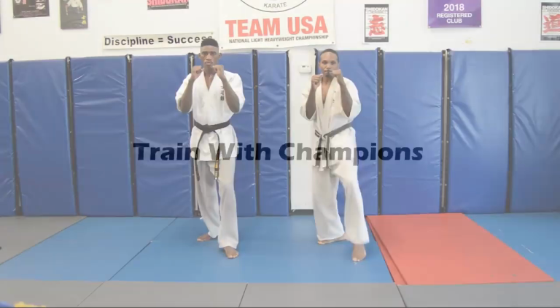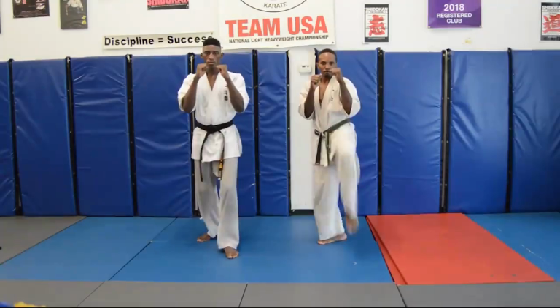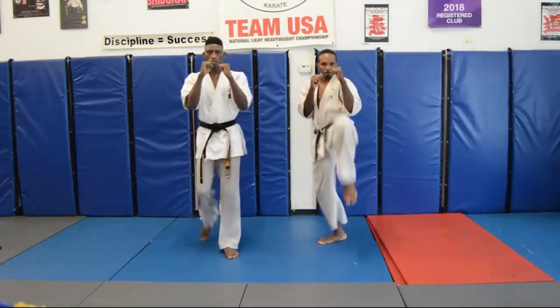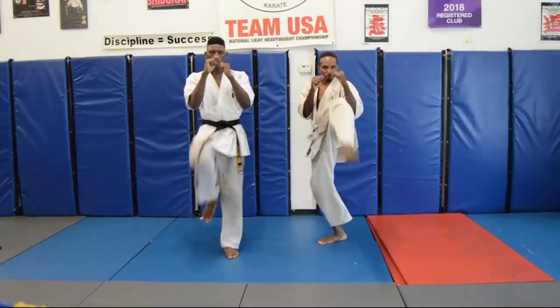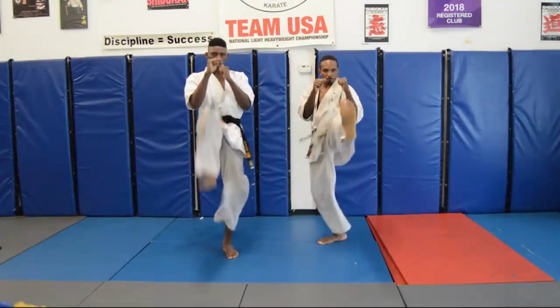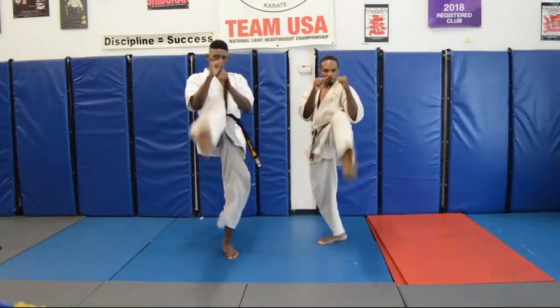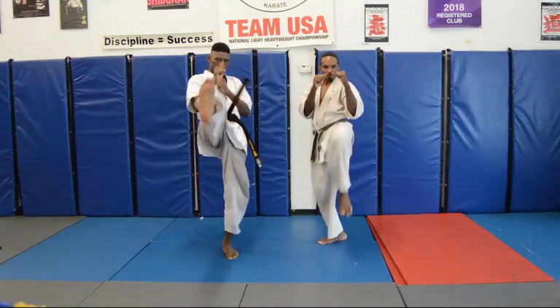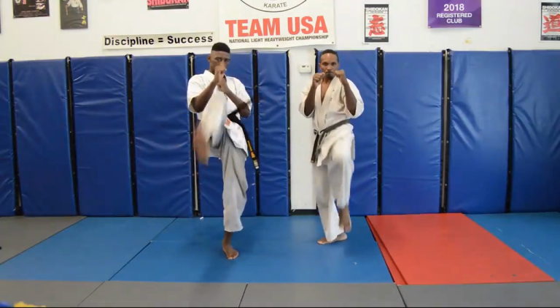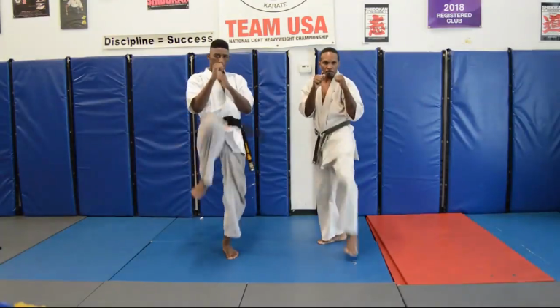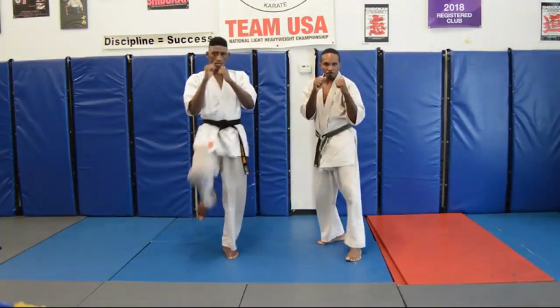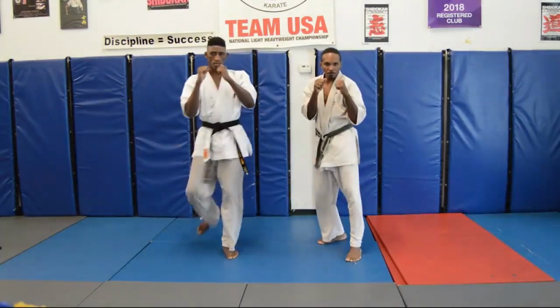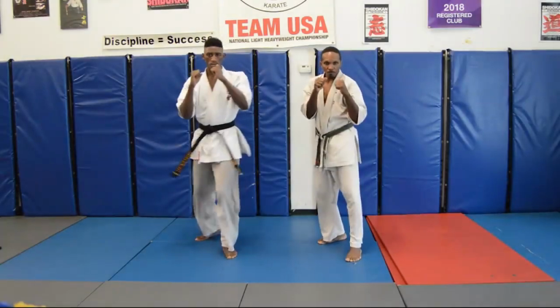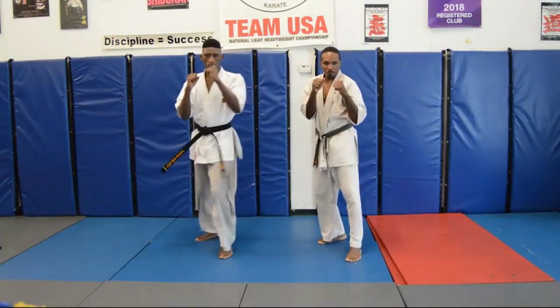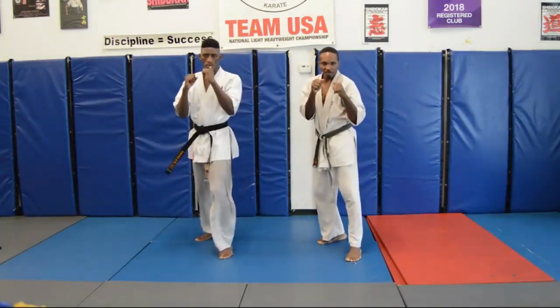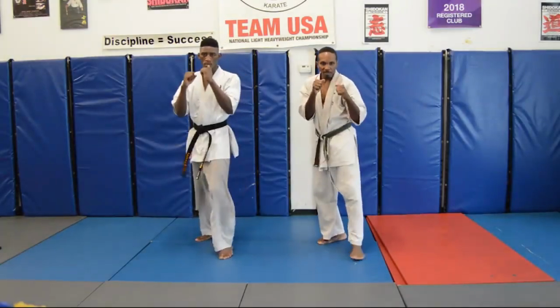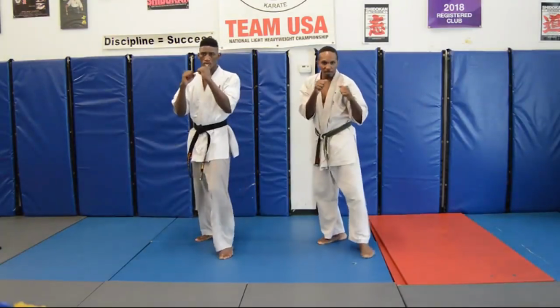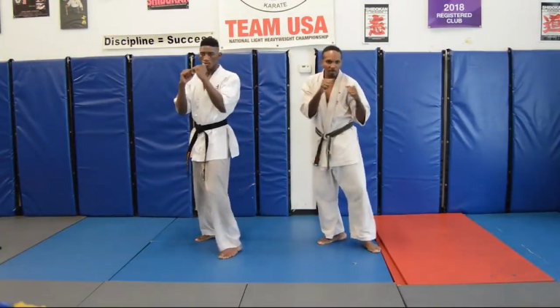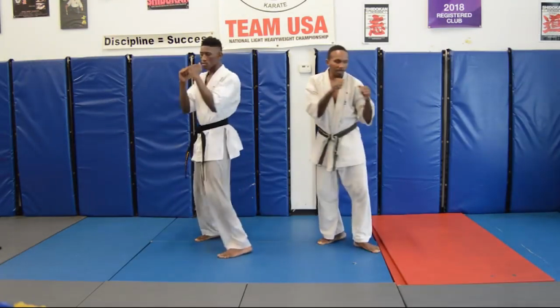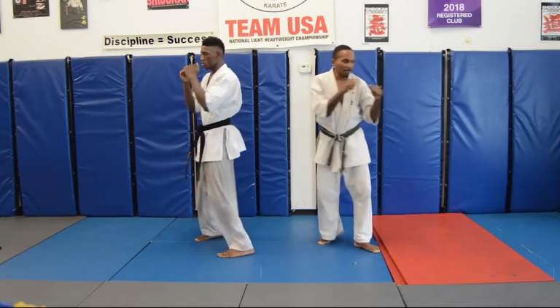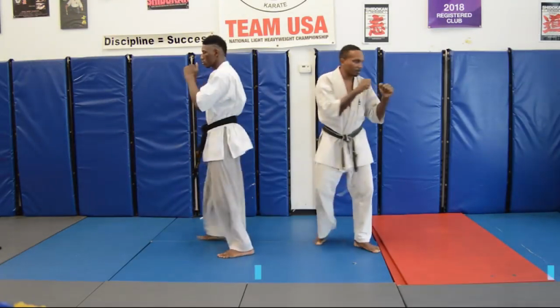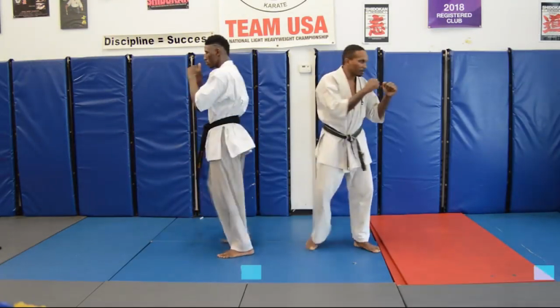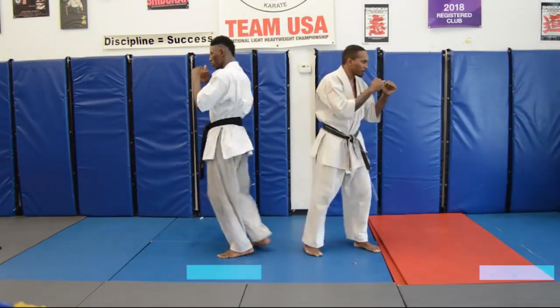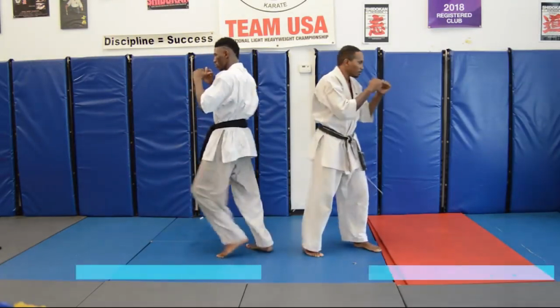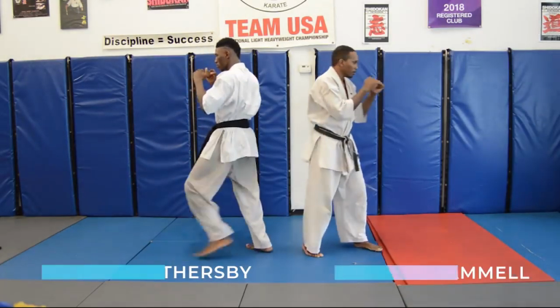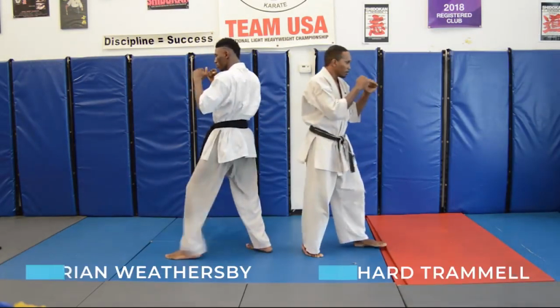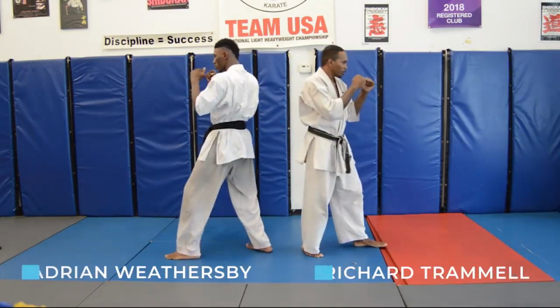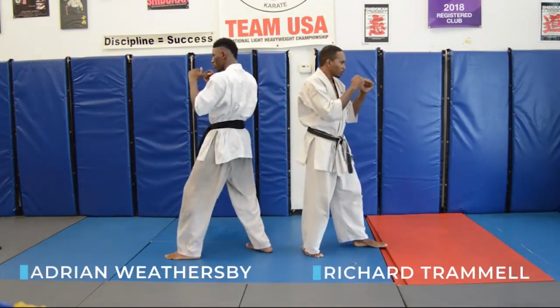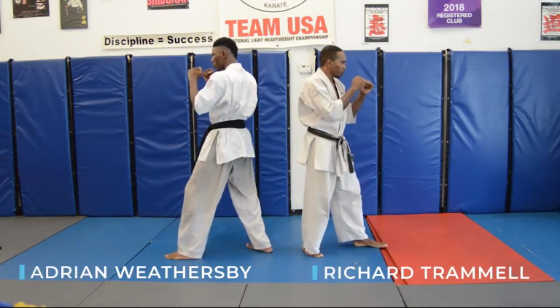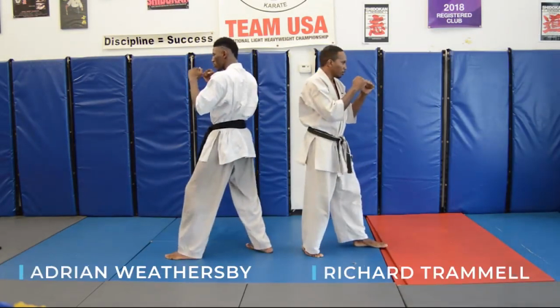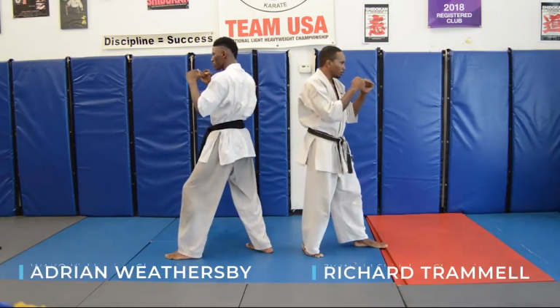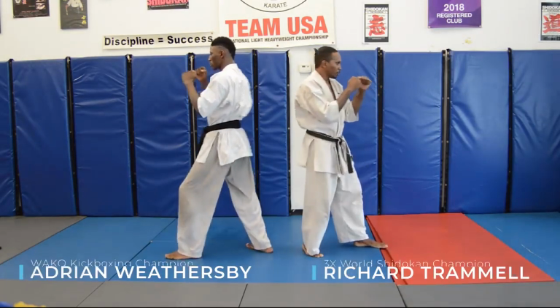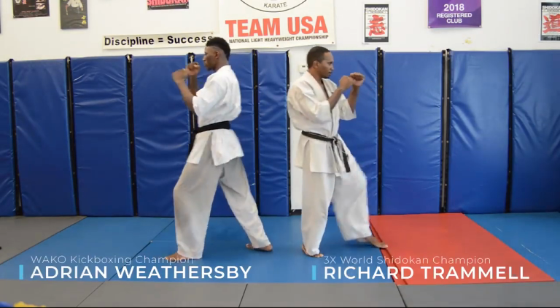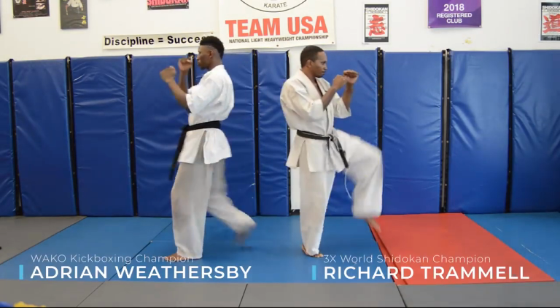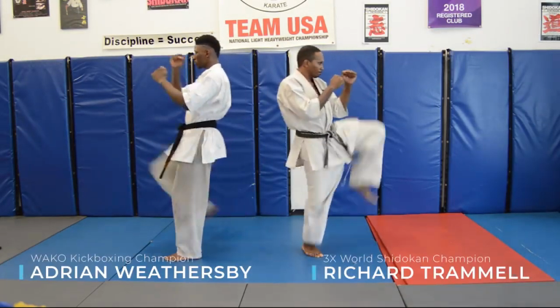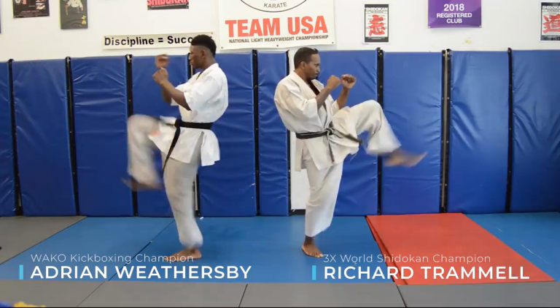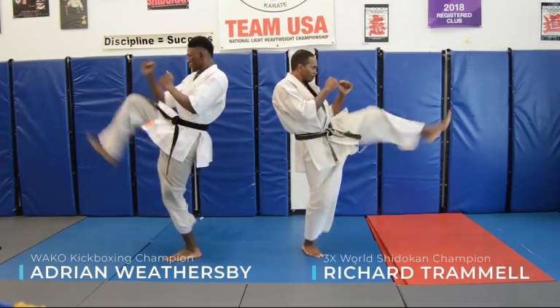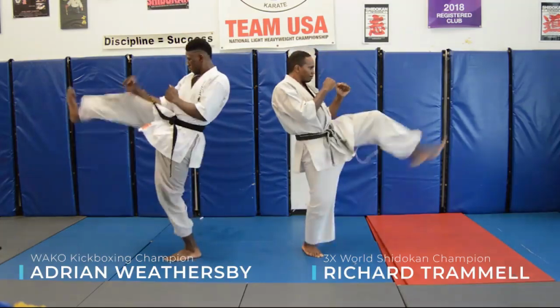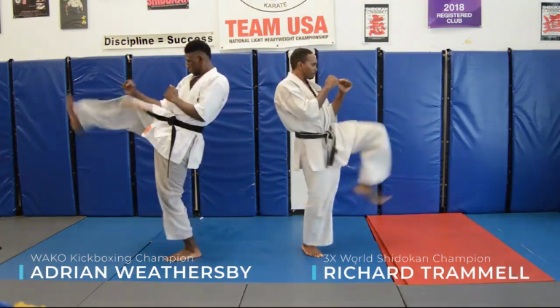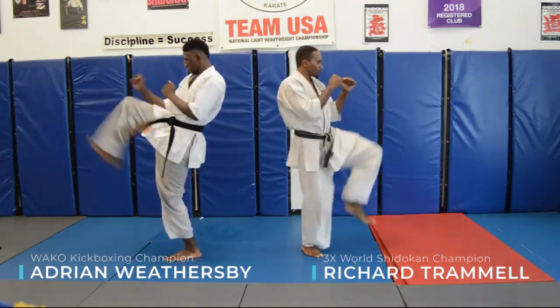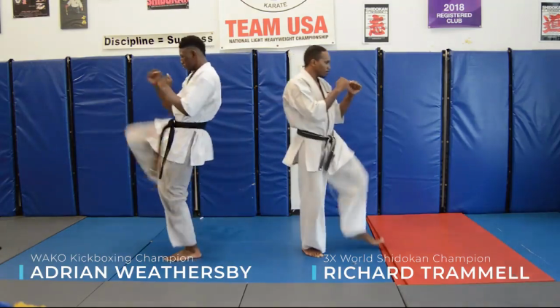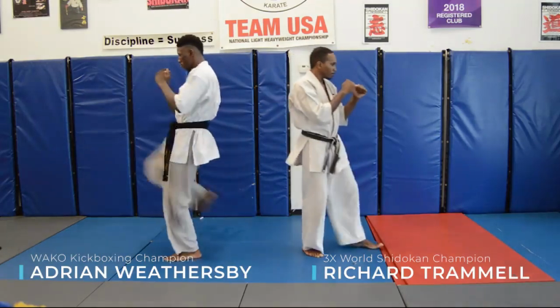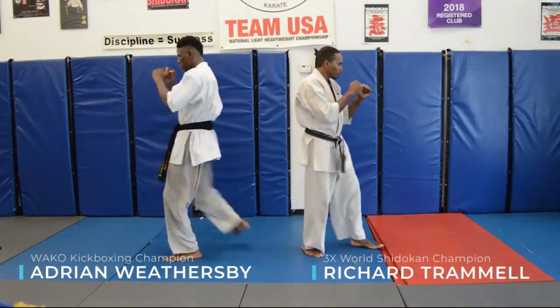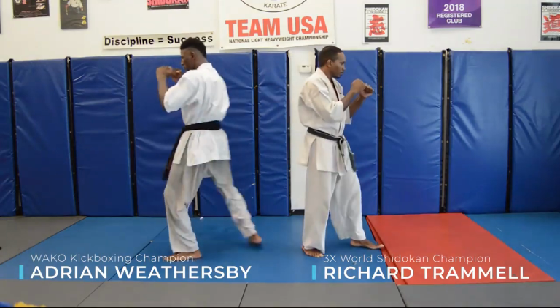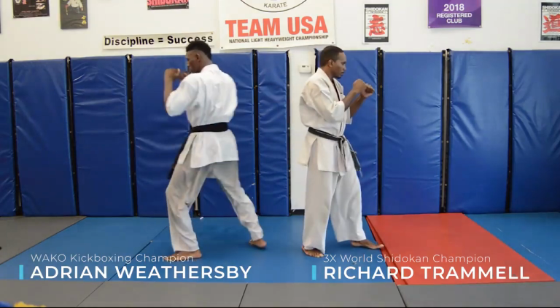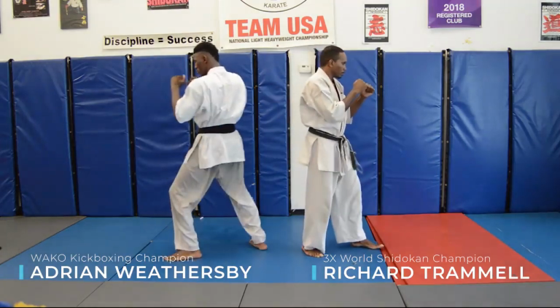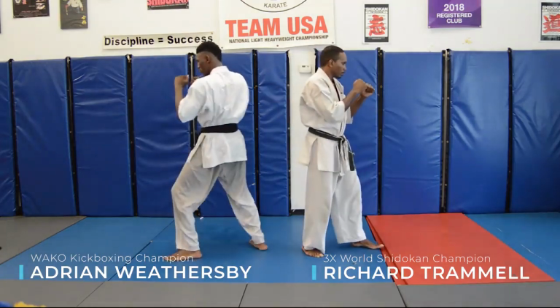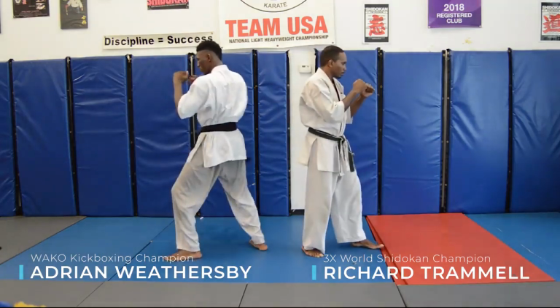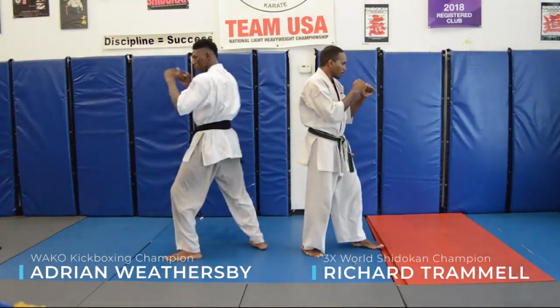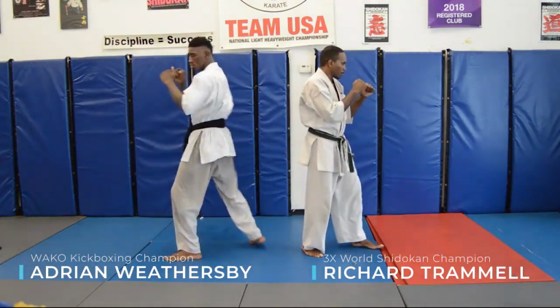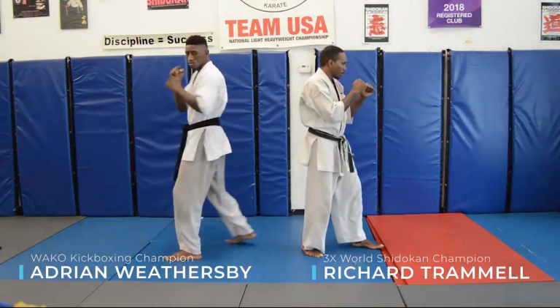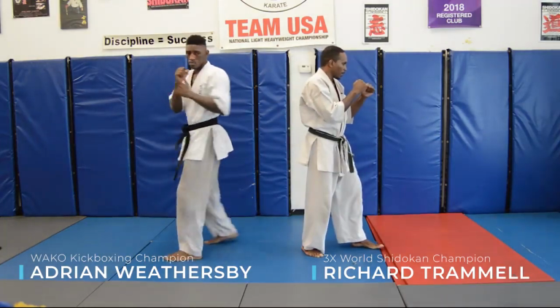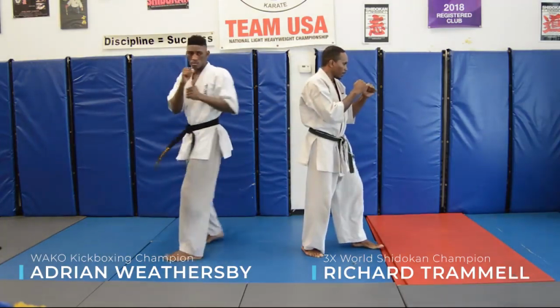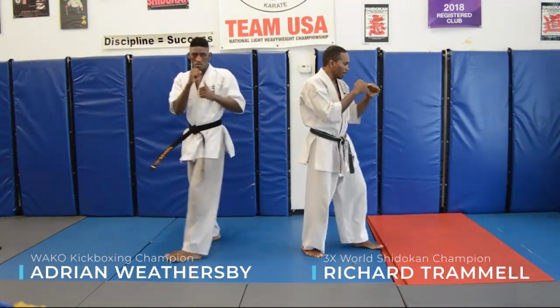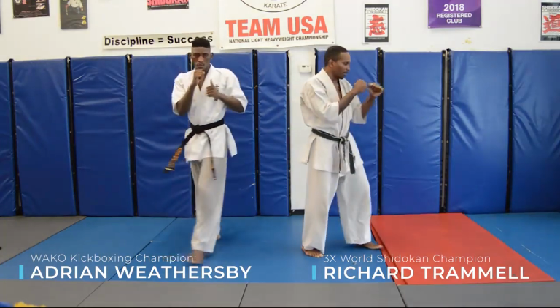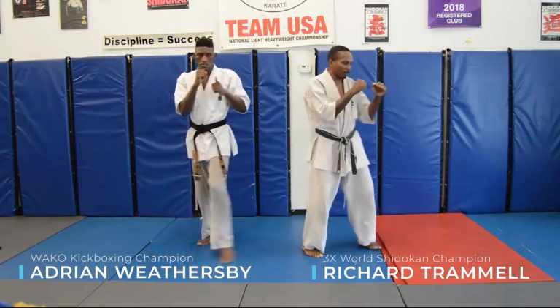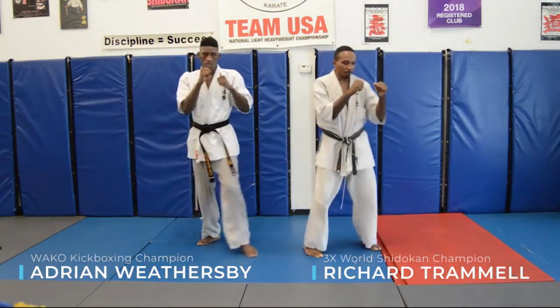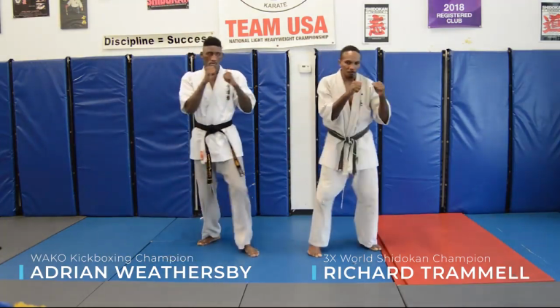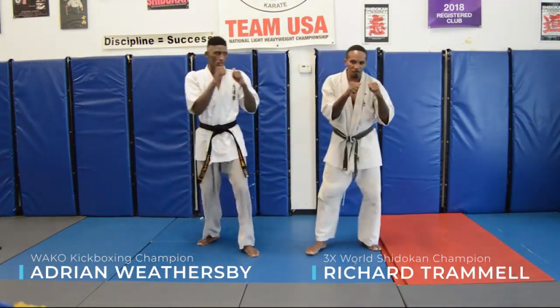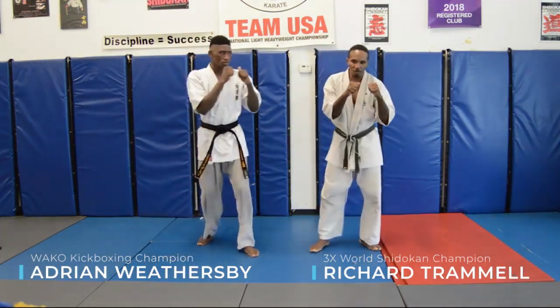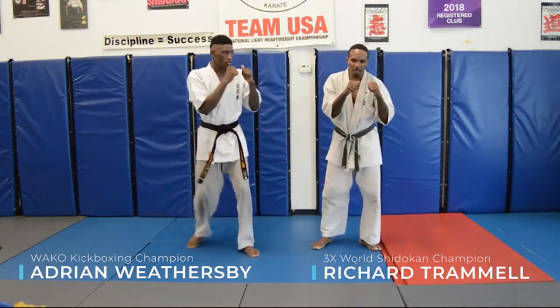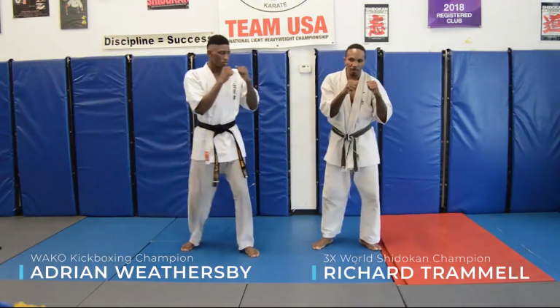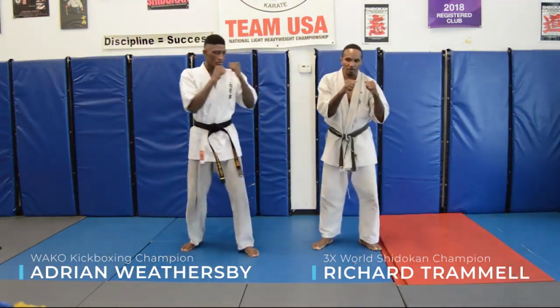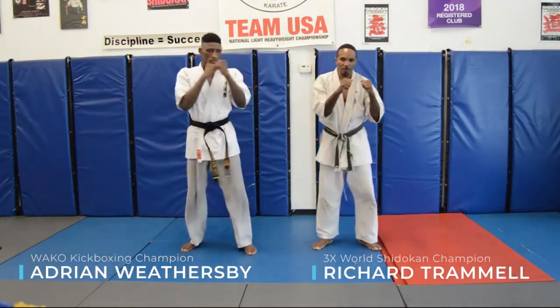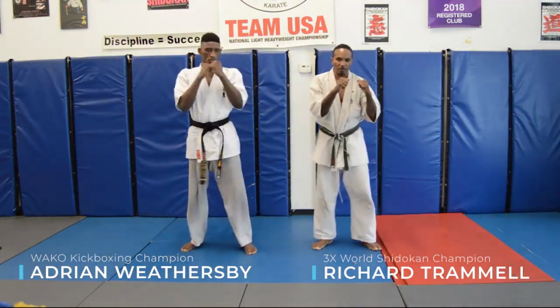Sihan Tramiel and AJ Weathersby will be walking us through a karate style front kick. Karate kicks use snapping power and focus on speed.